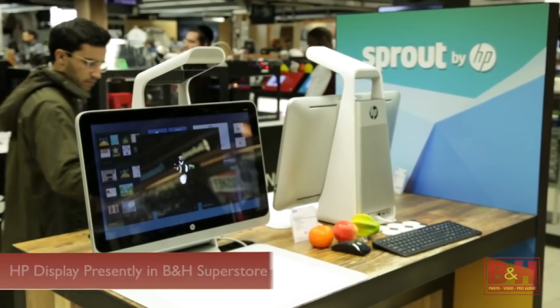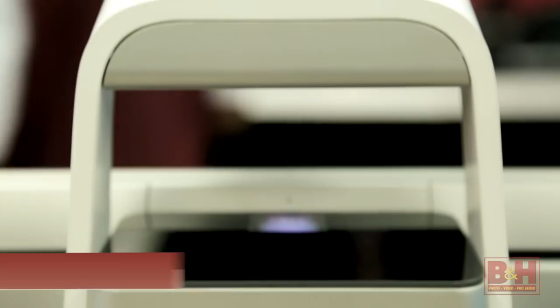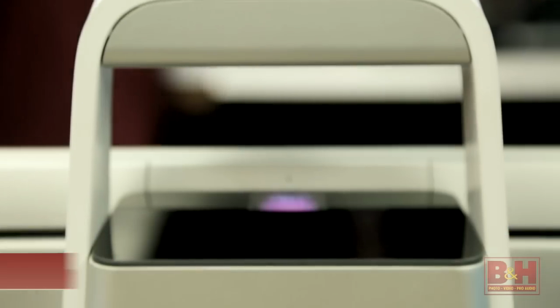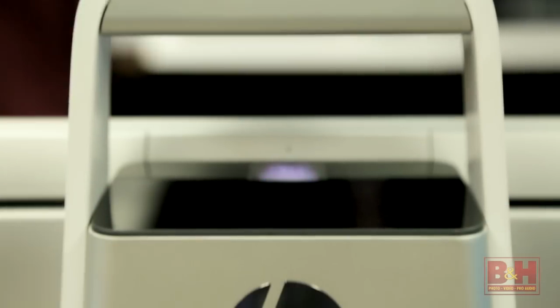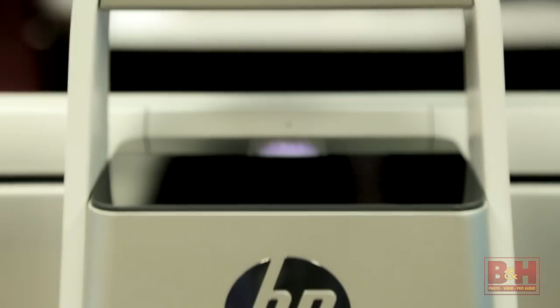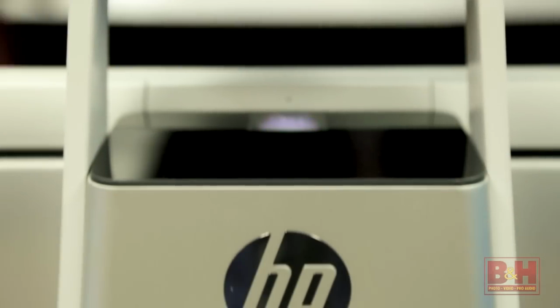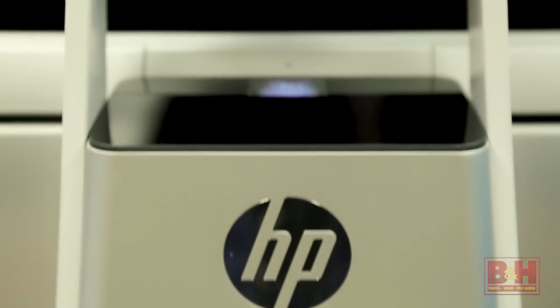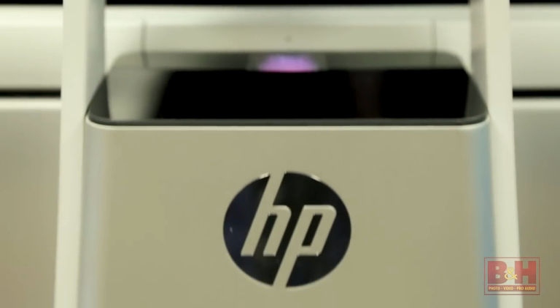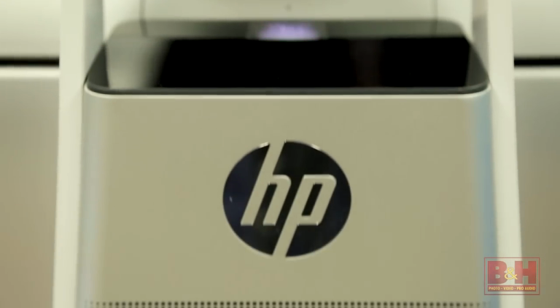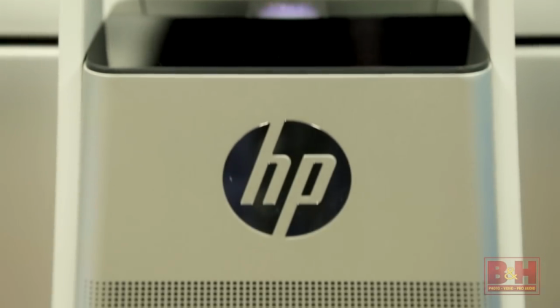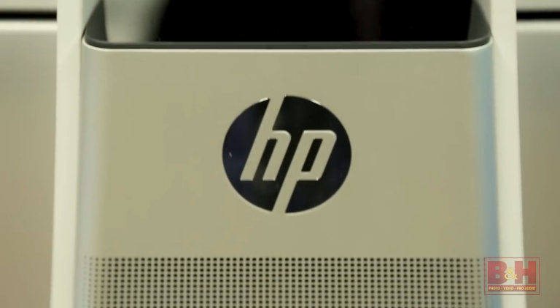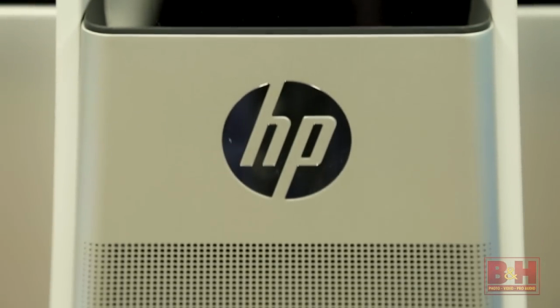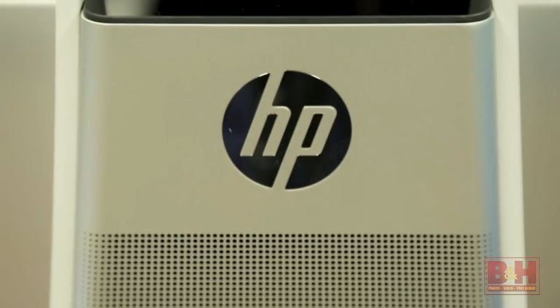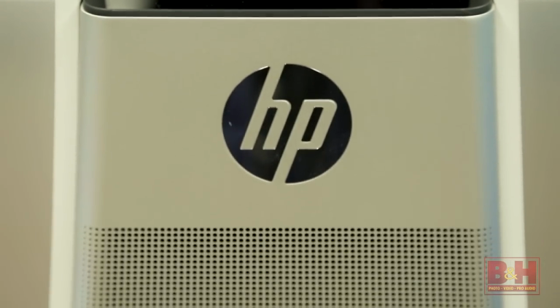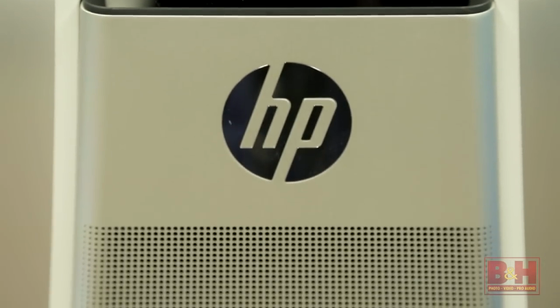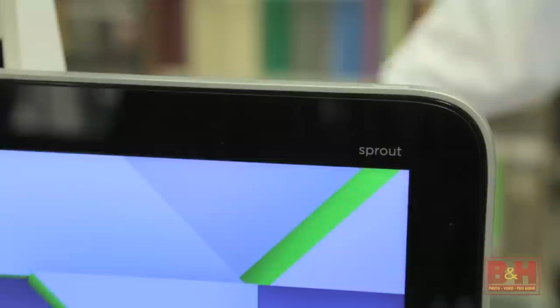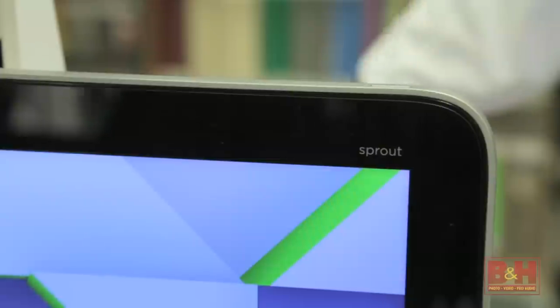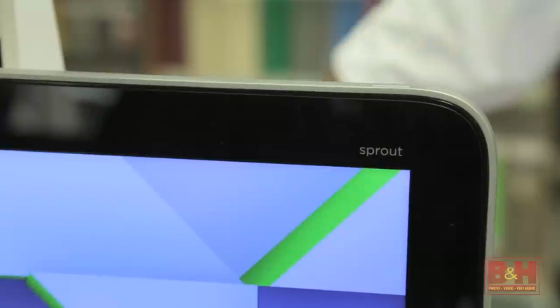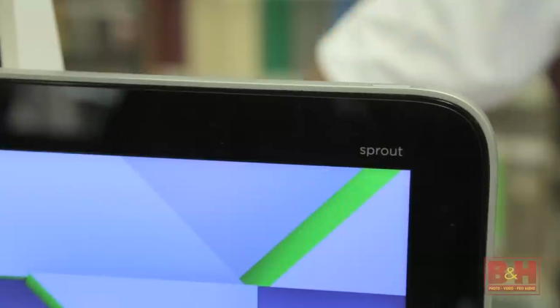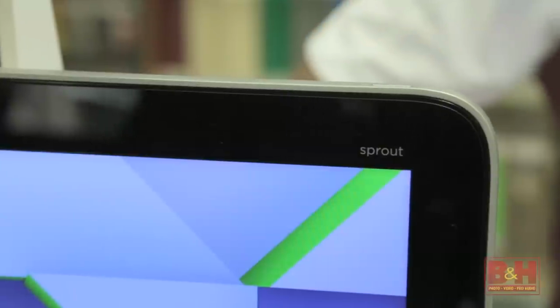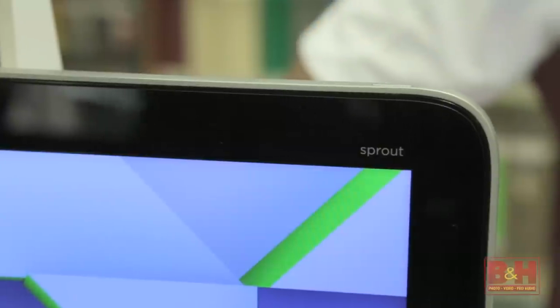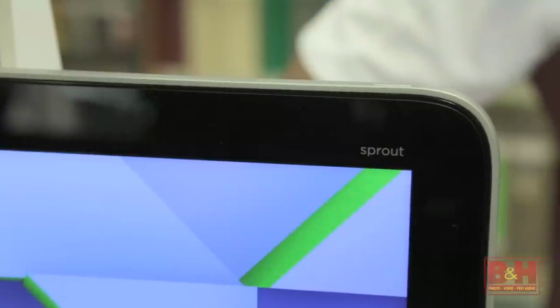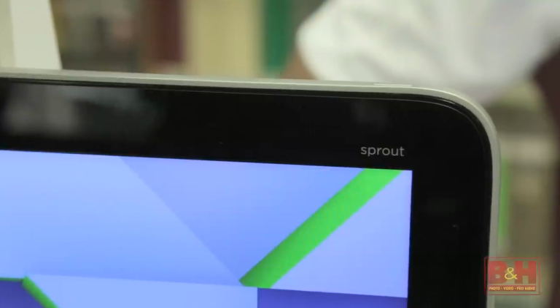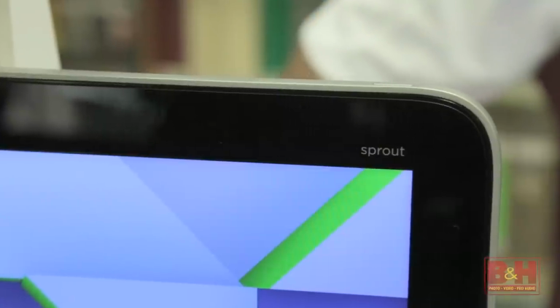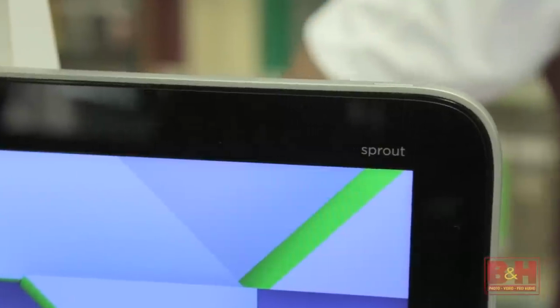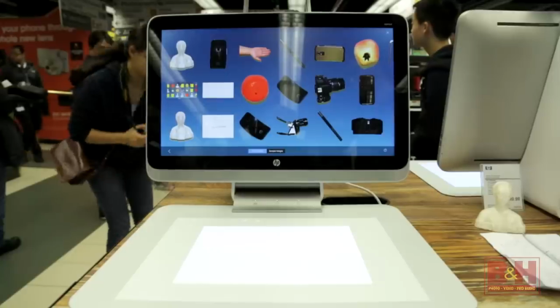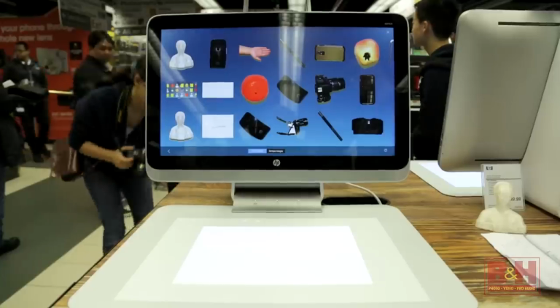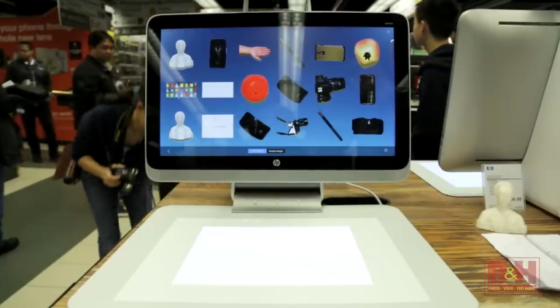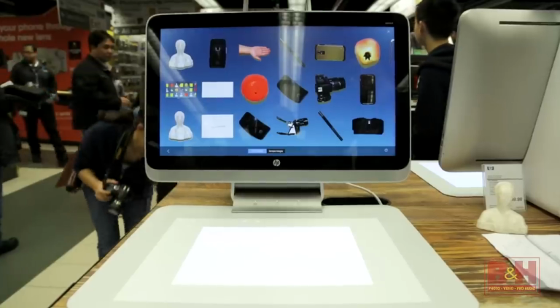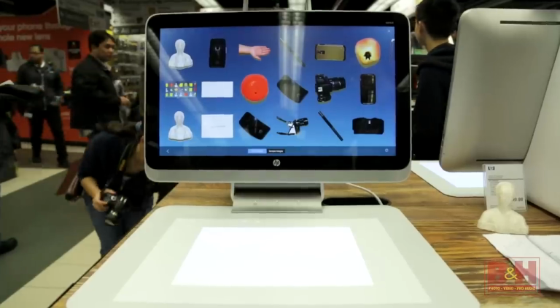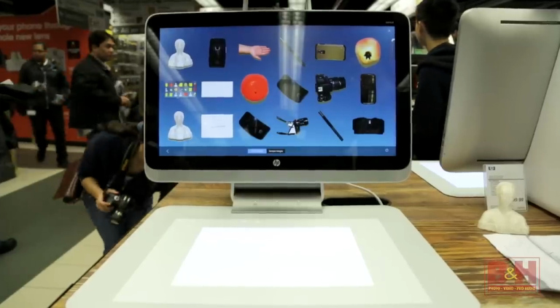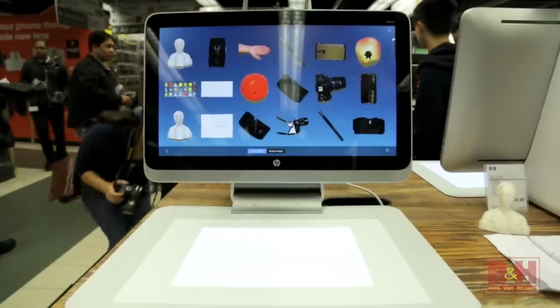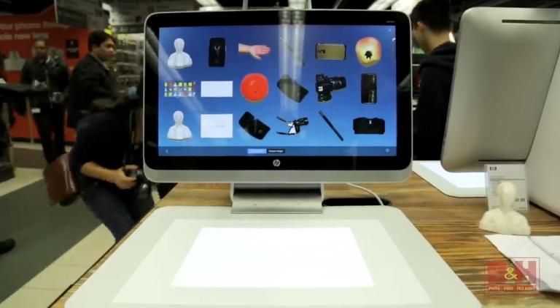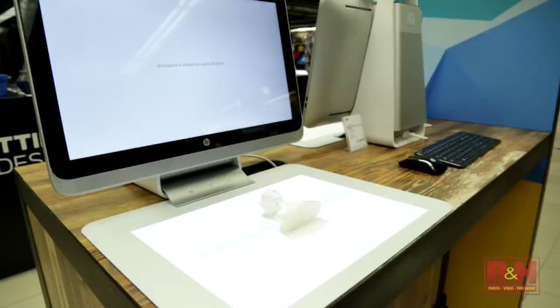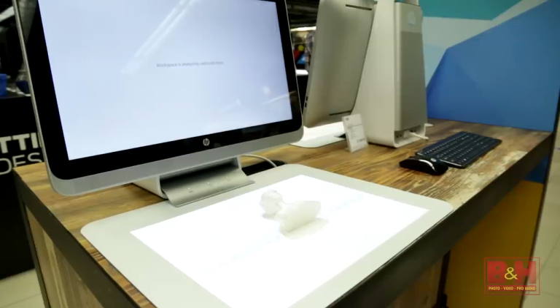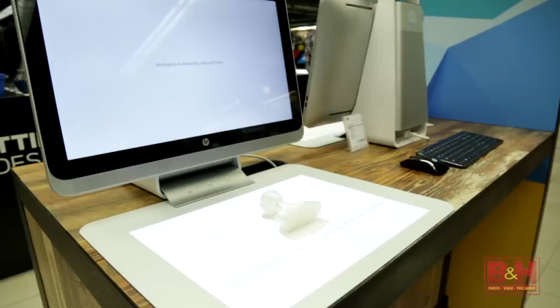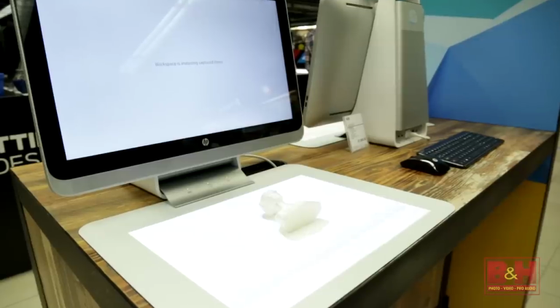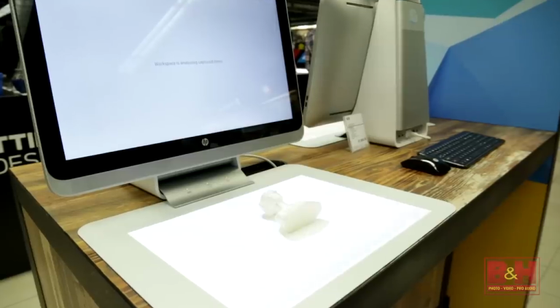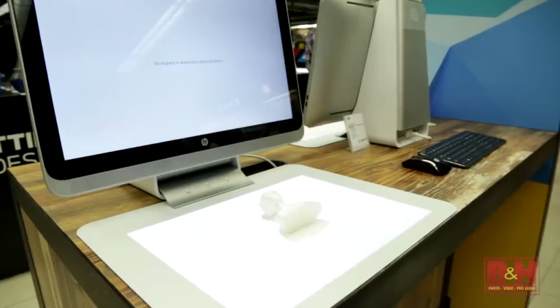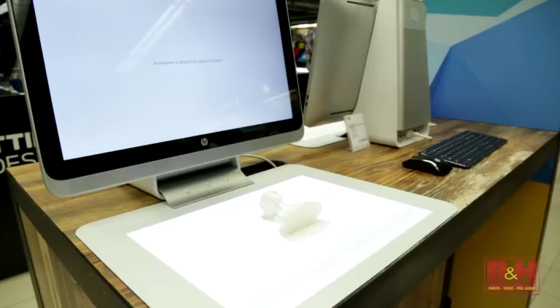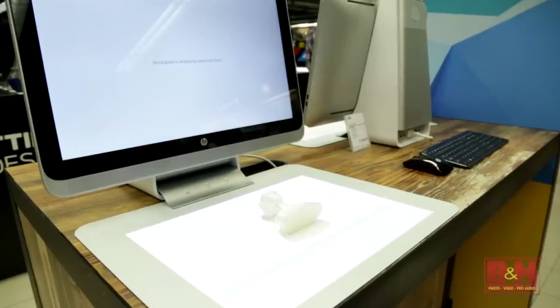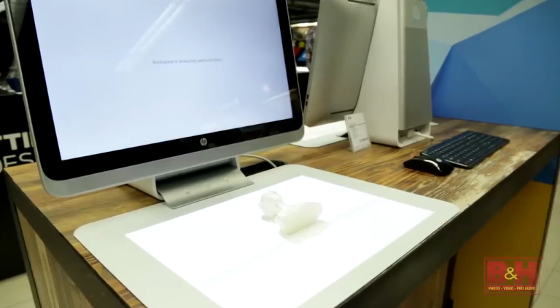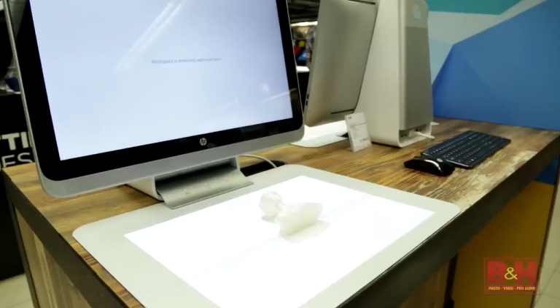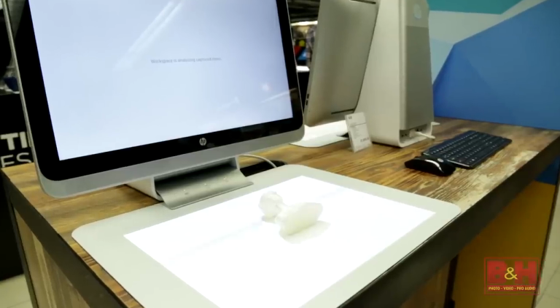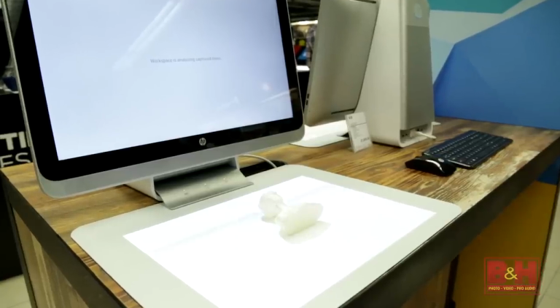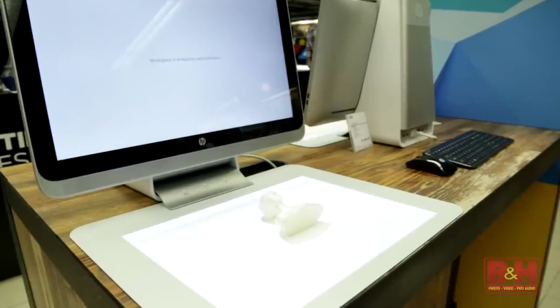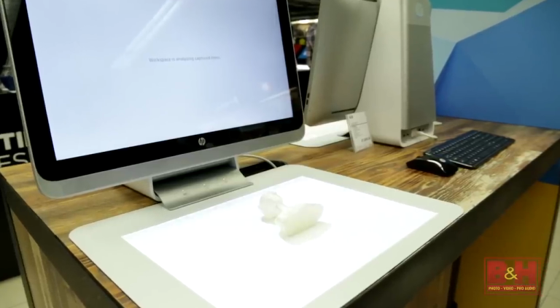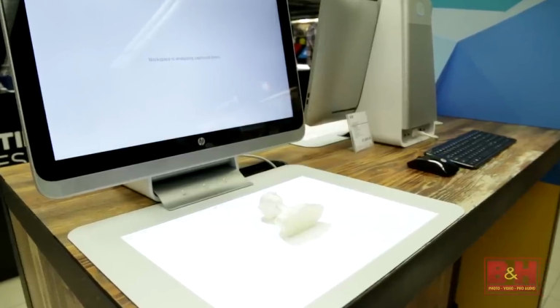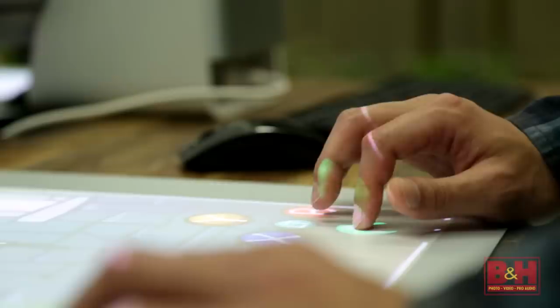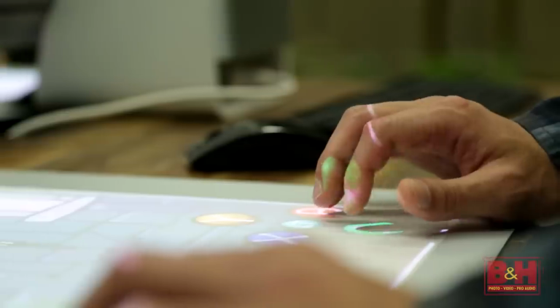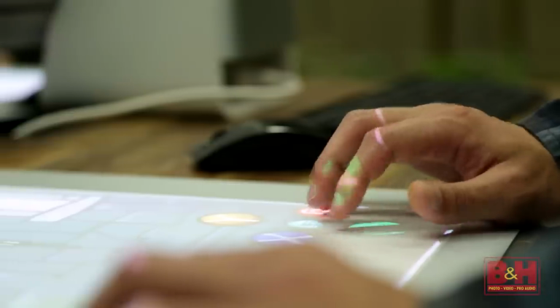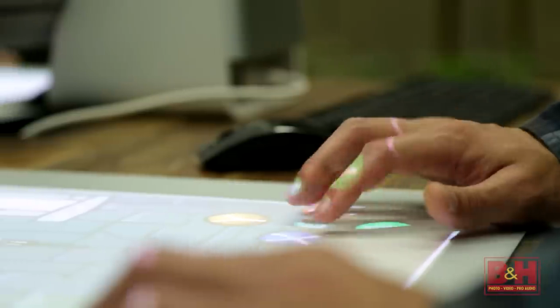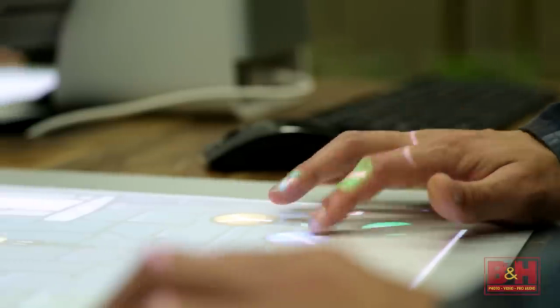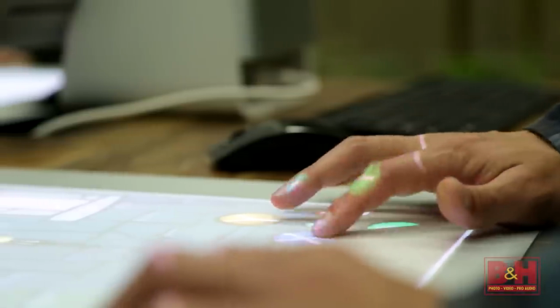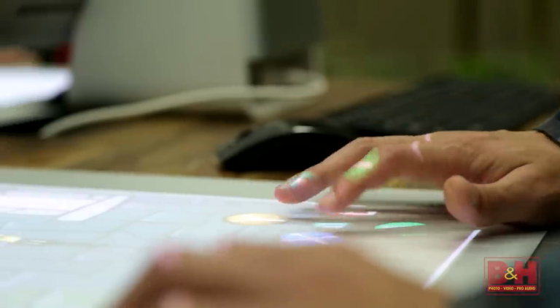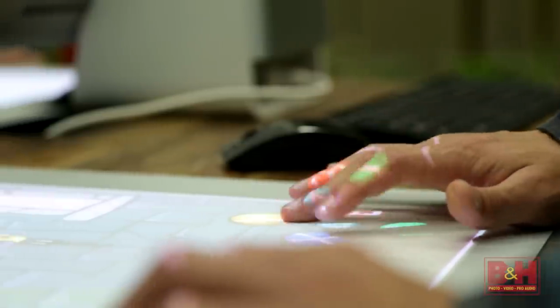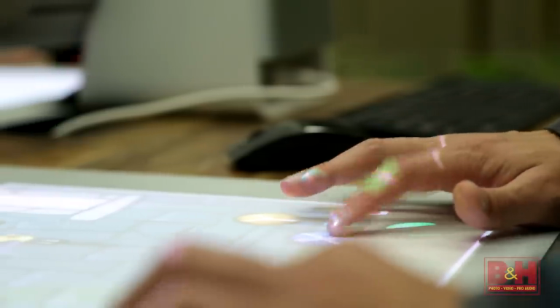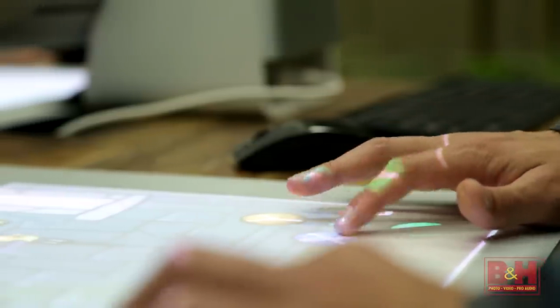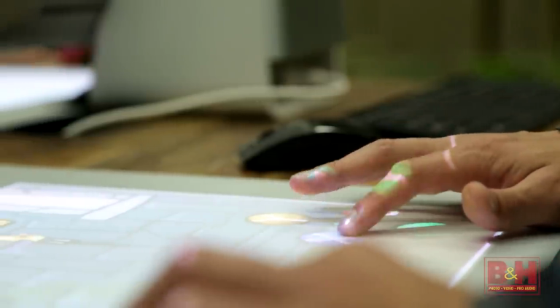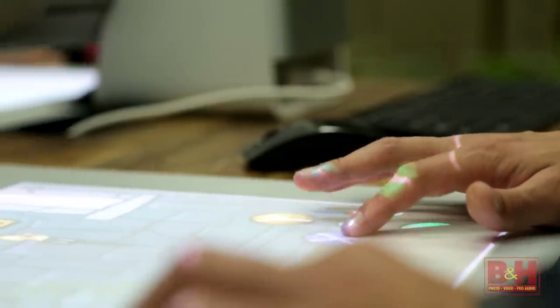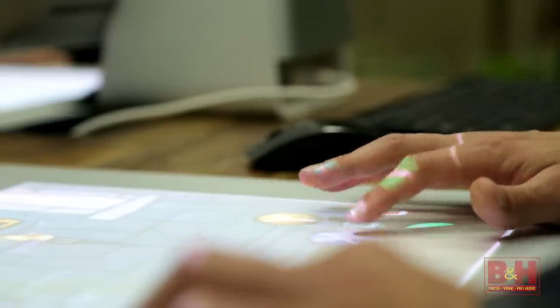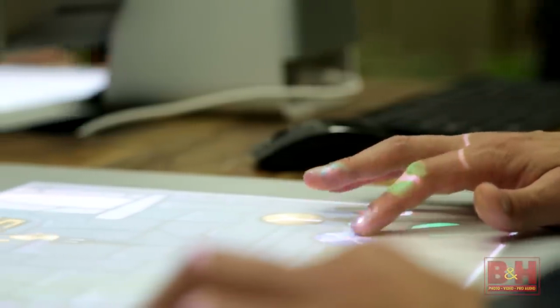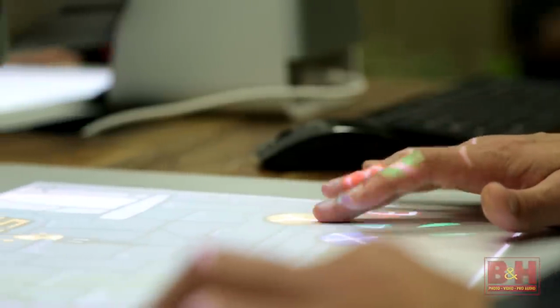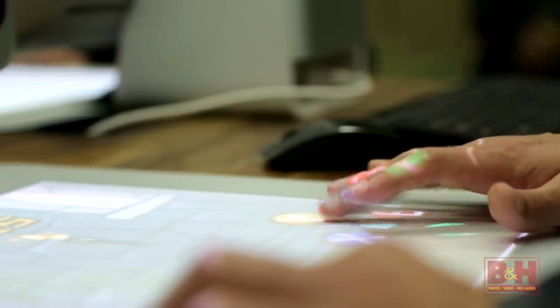HP has combined a powerful all-in-one desktop computer, a 3D scanner, and a second touch interface into one device.